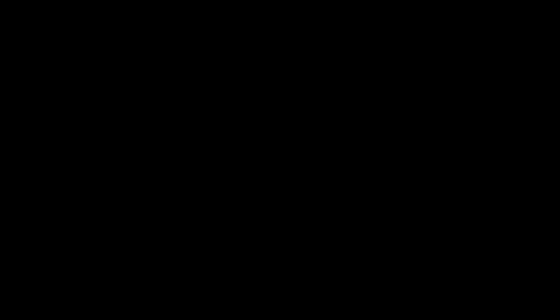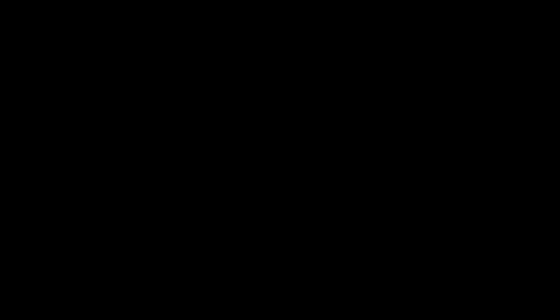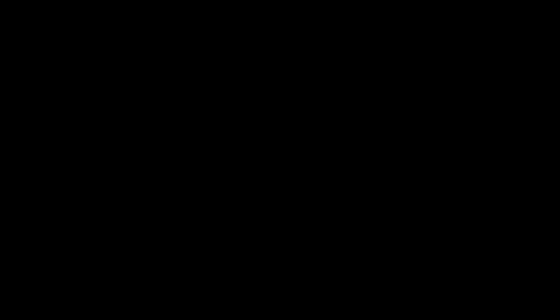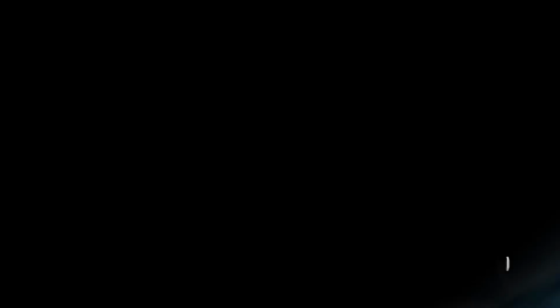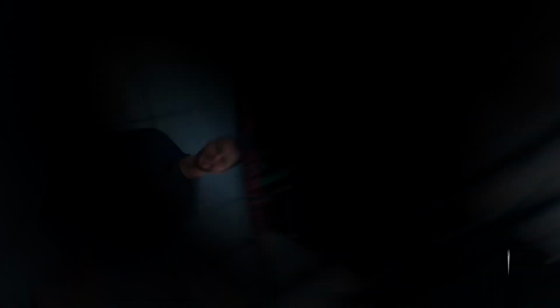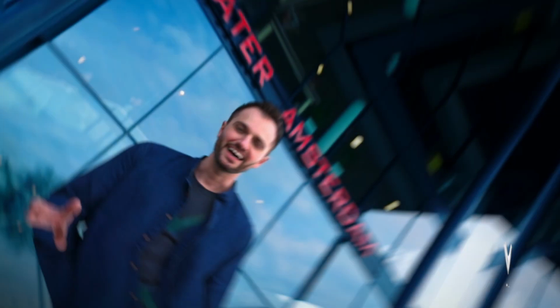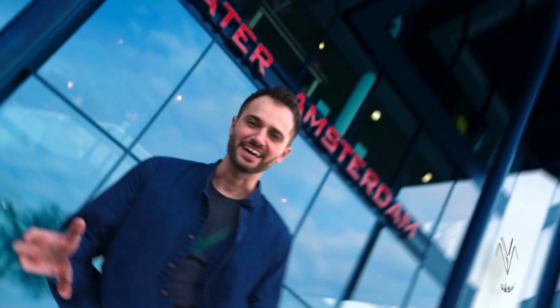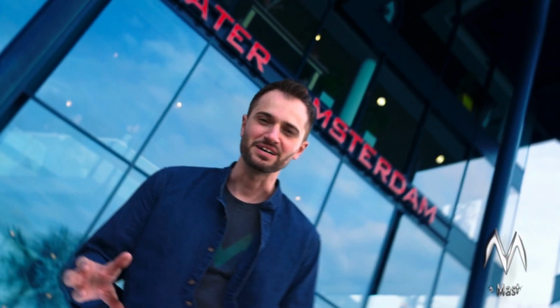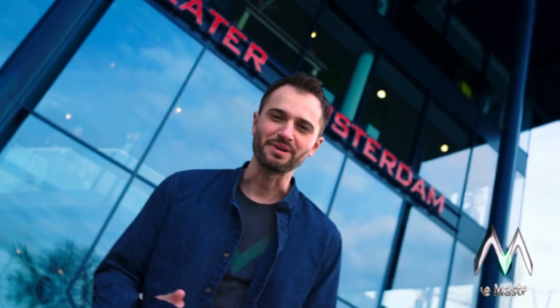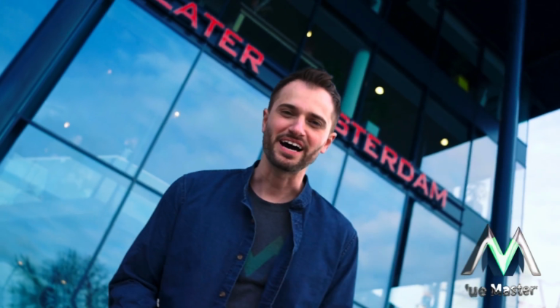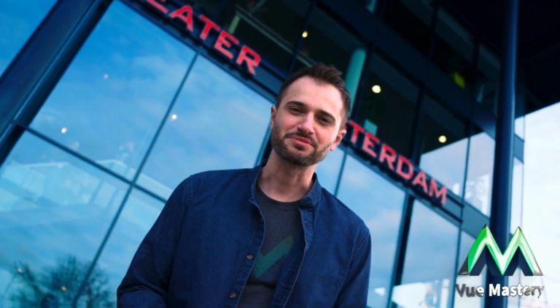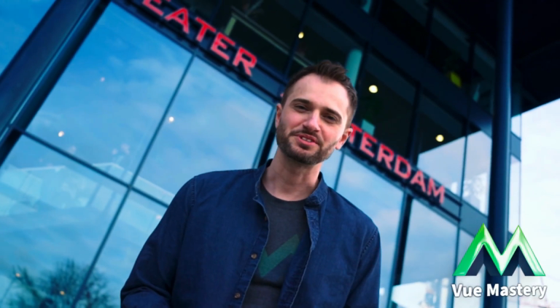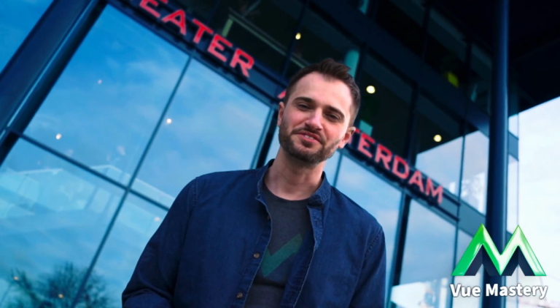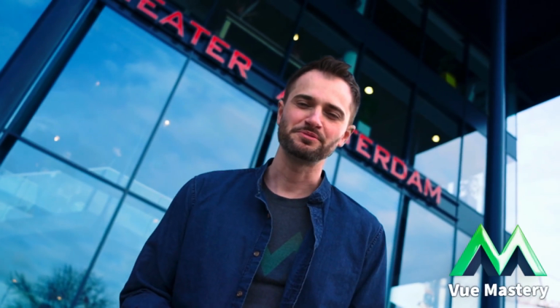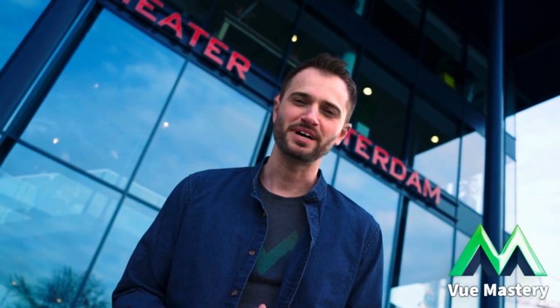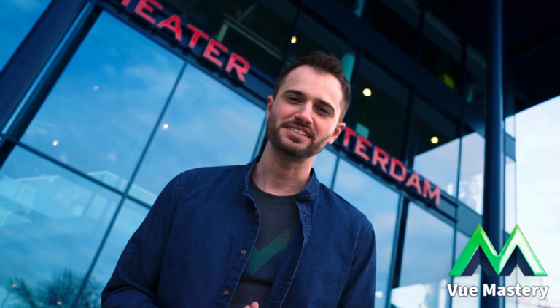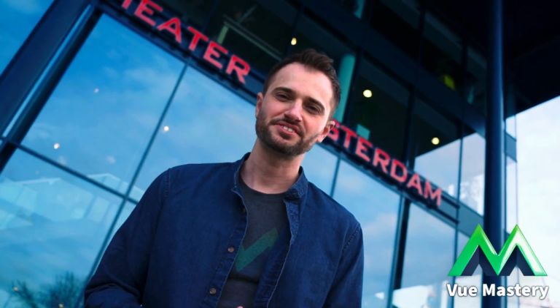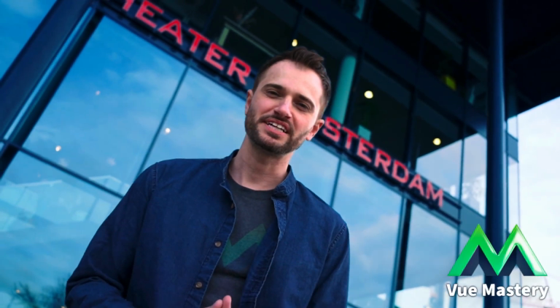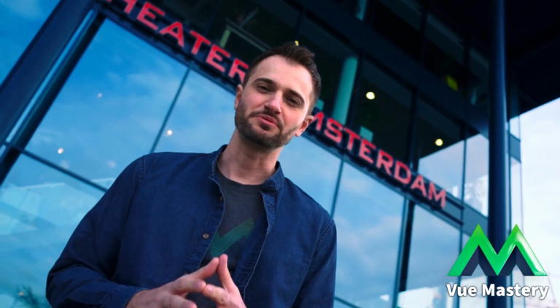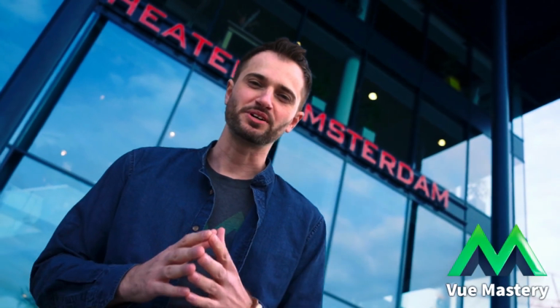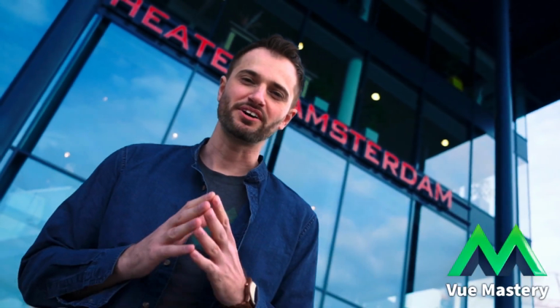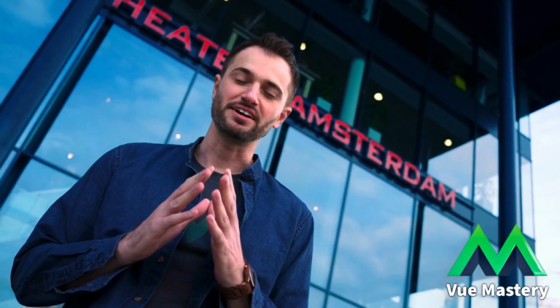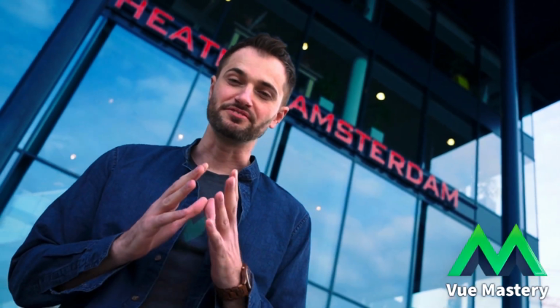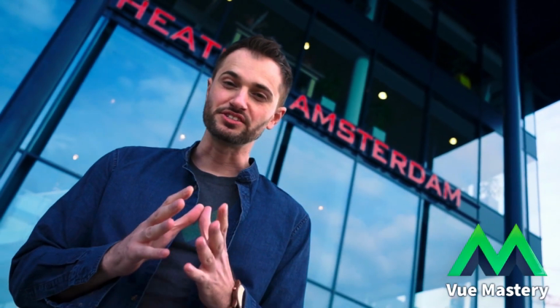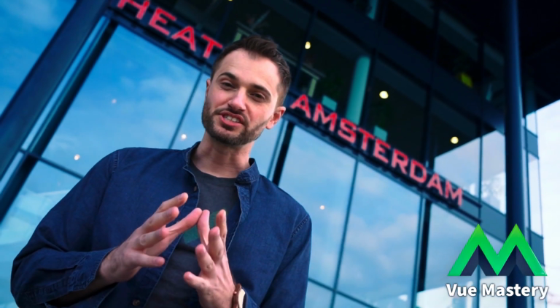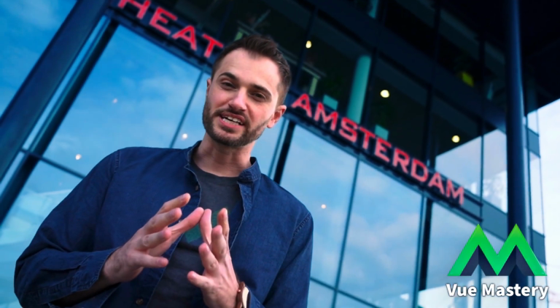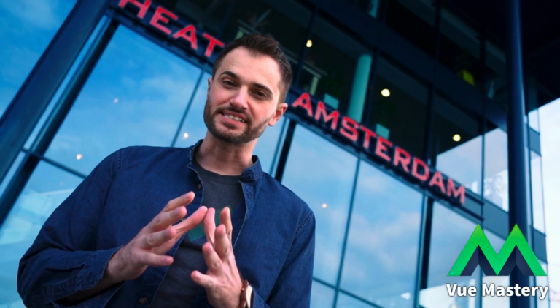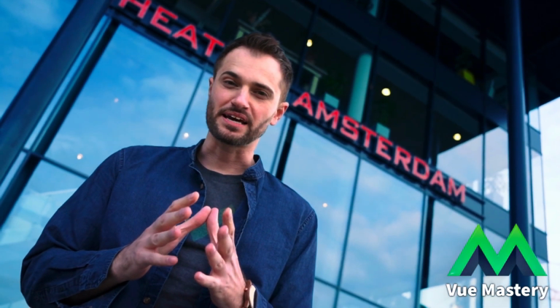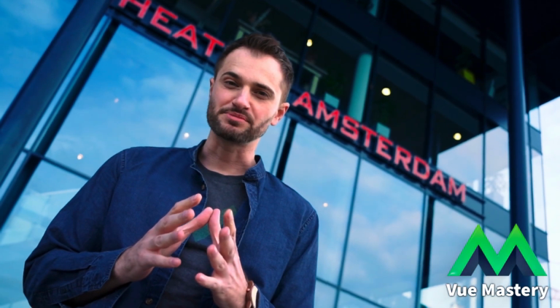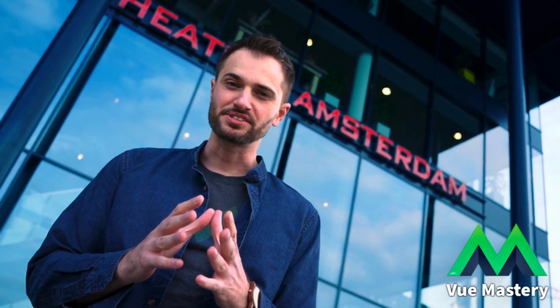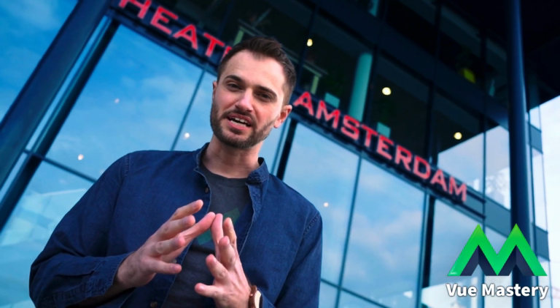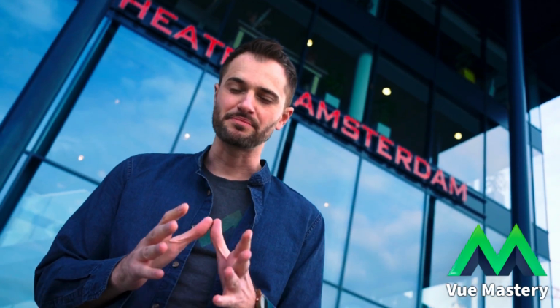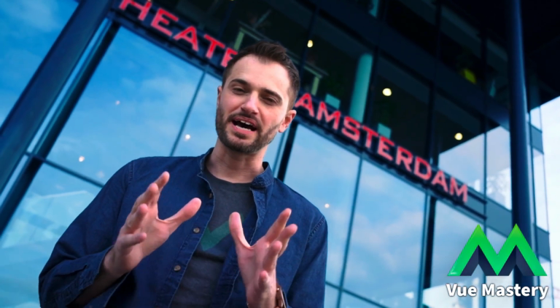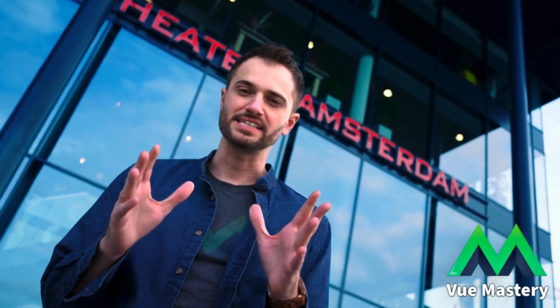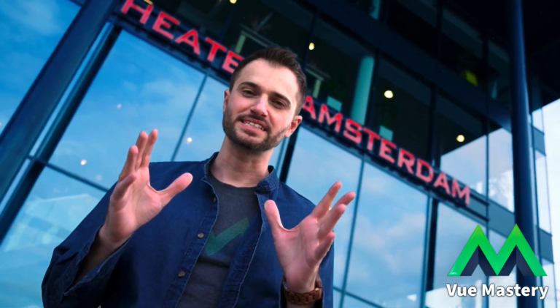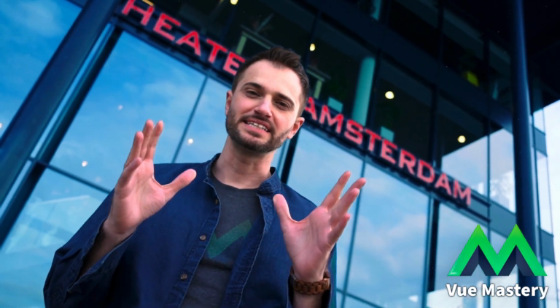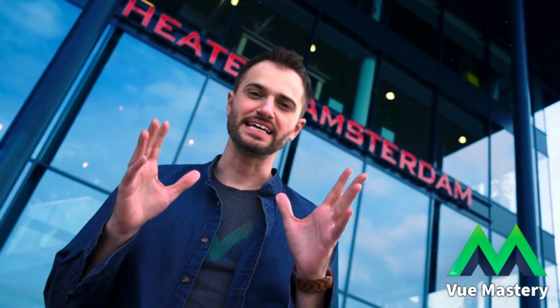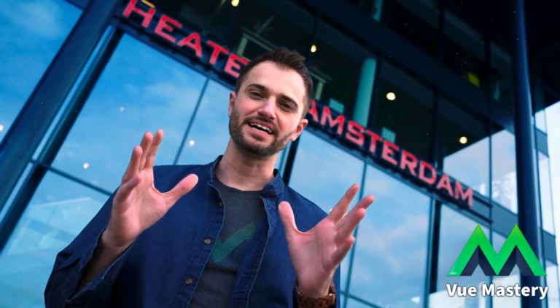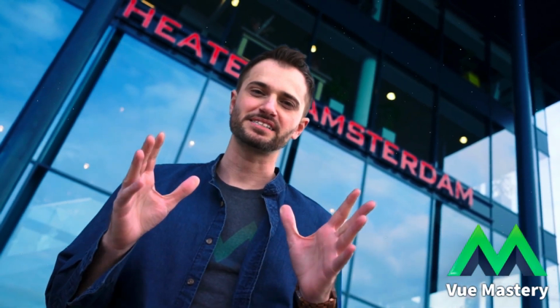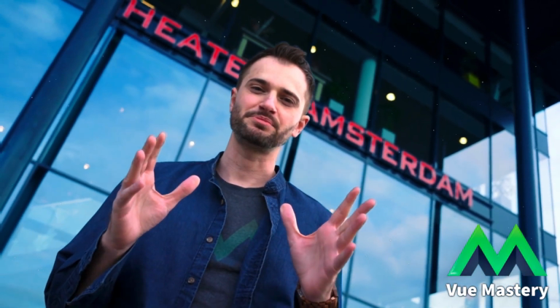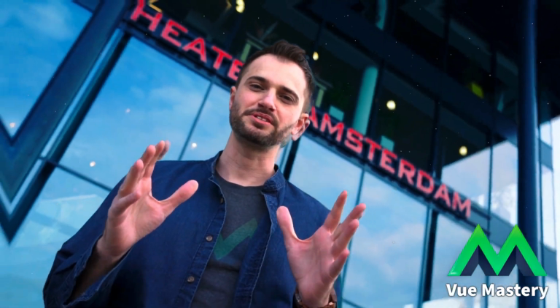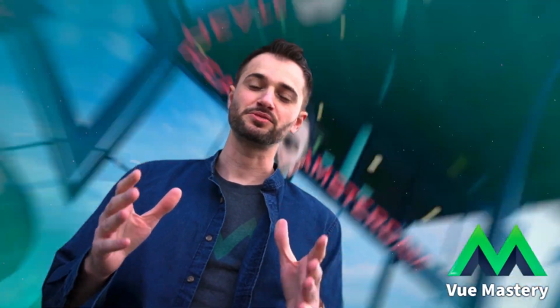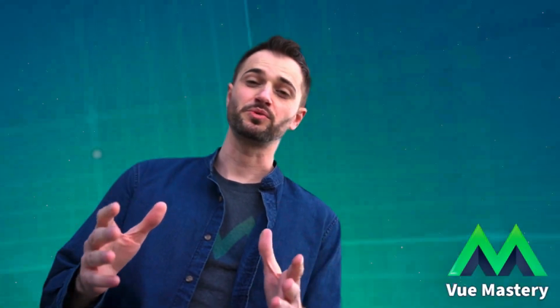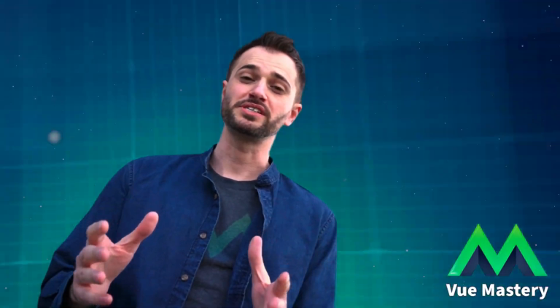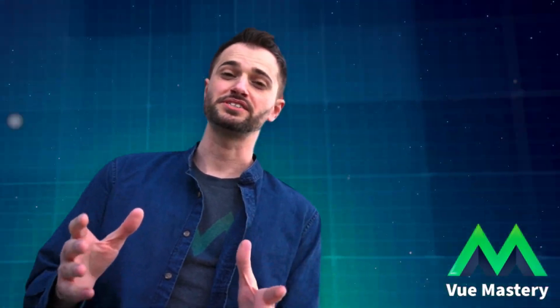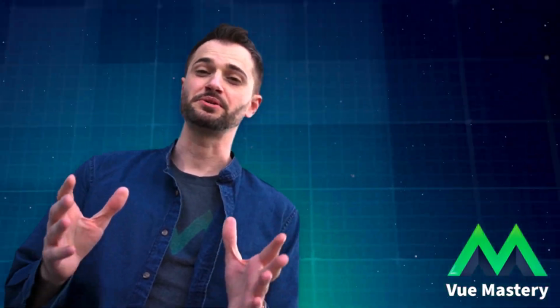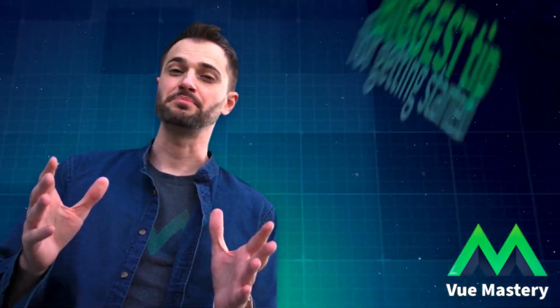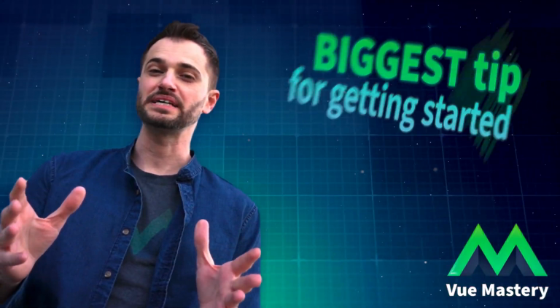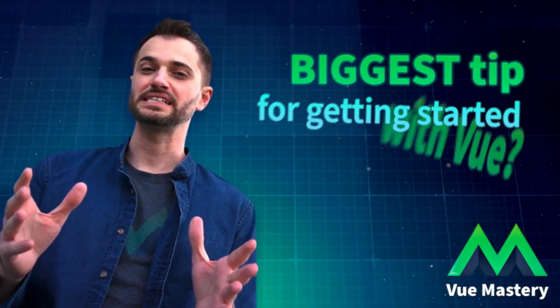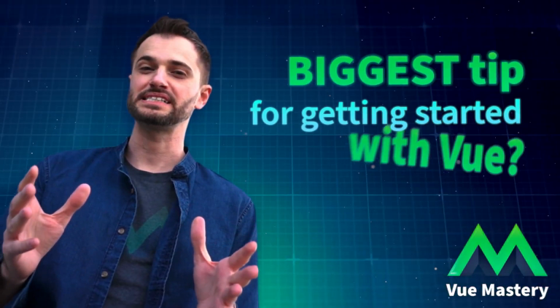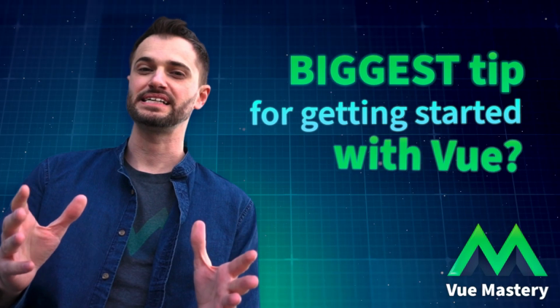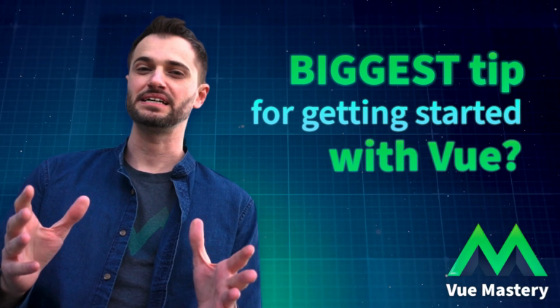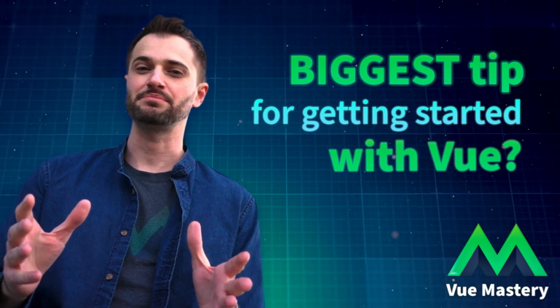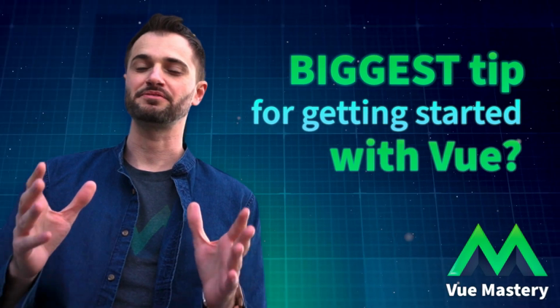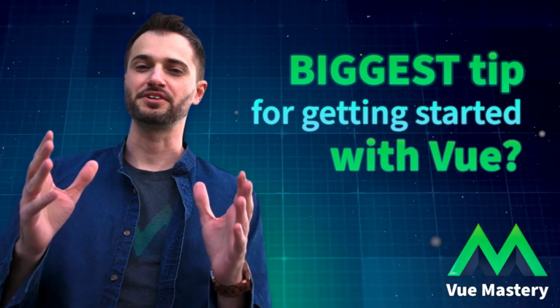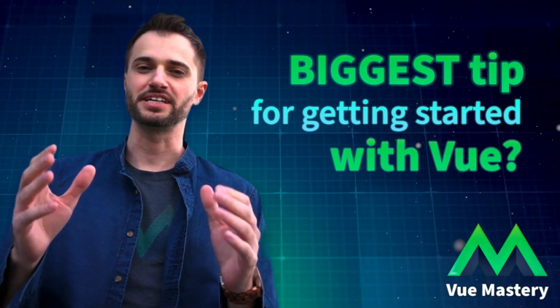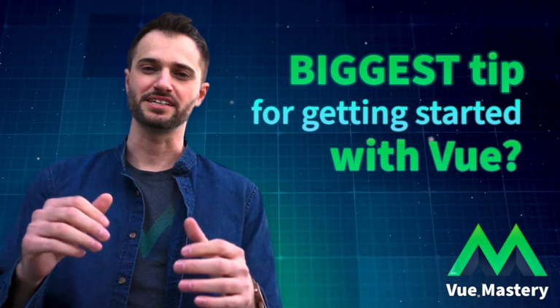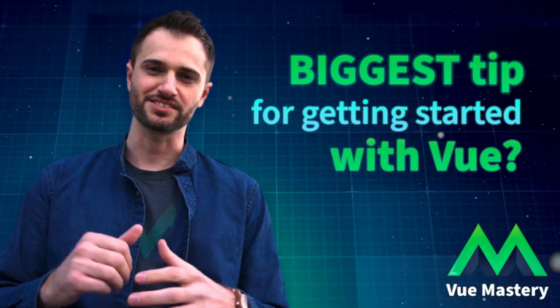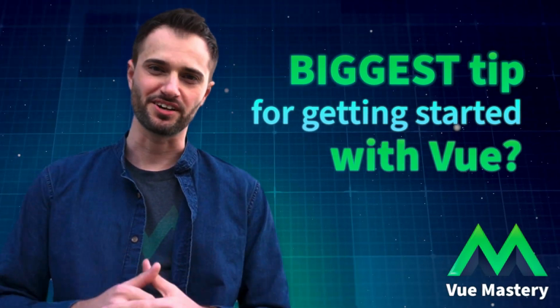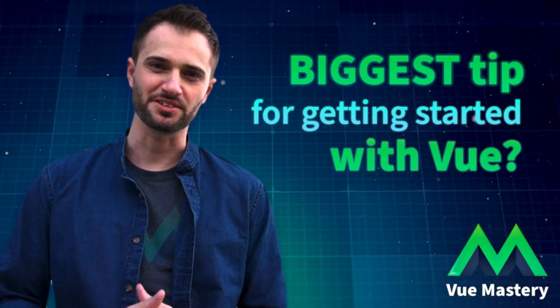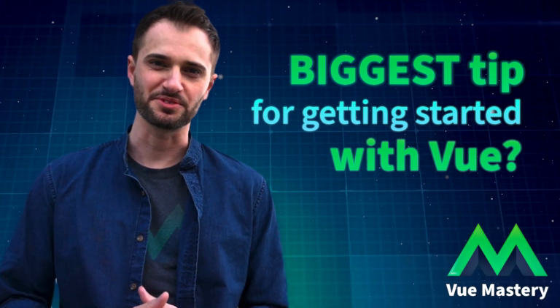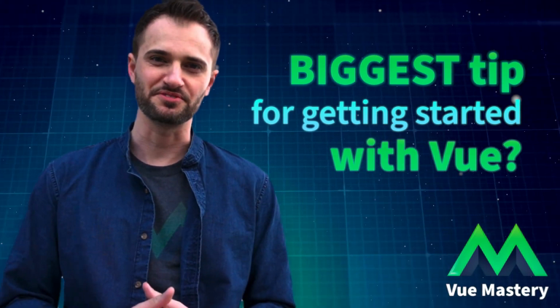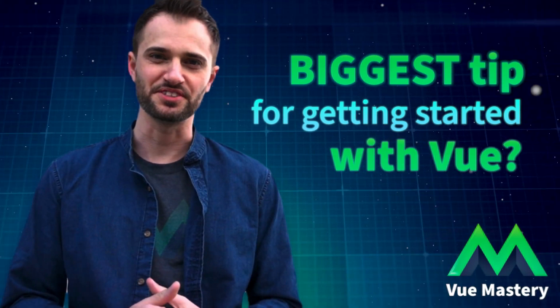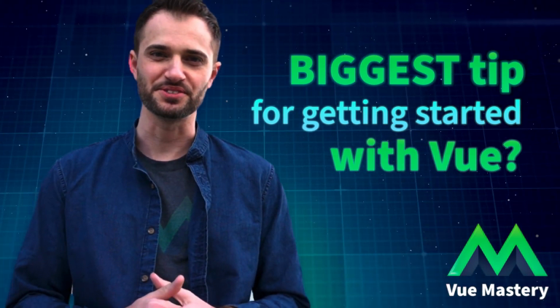Hey, I'm Adam with Vue Mastery and we are at Vue.js Amsterdam asking the experts: what is your biggest tip for getting started with Vue?